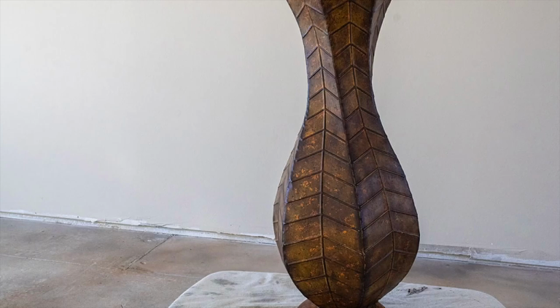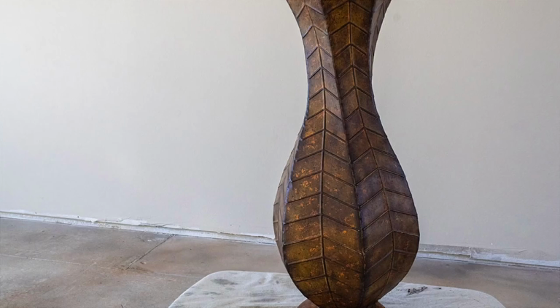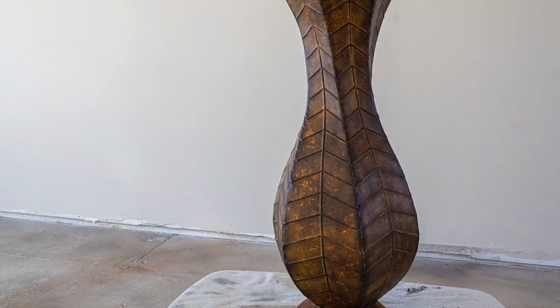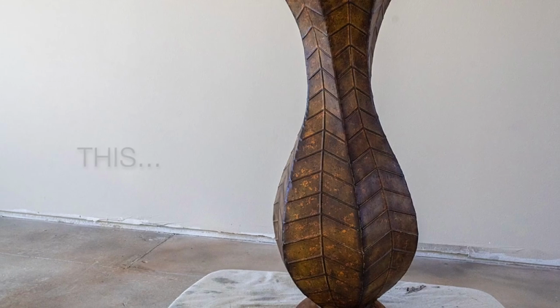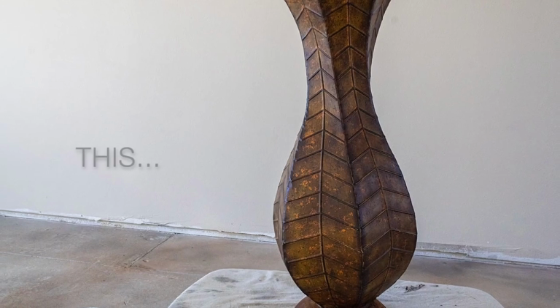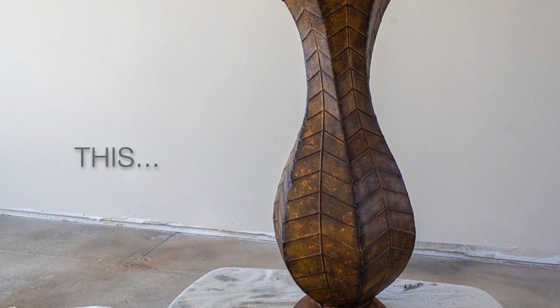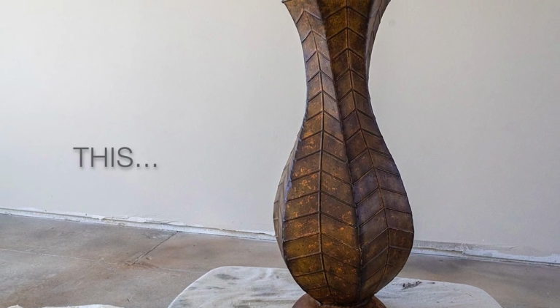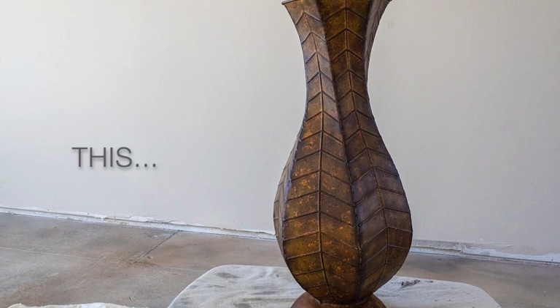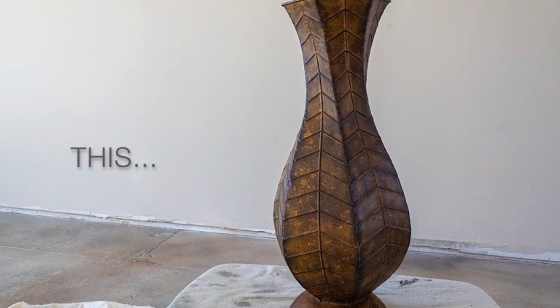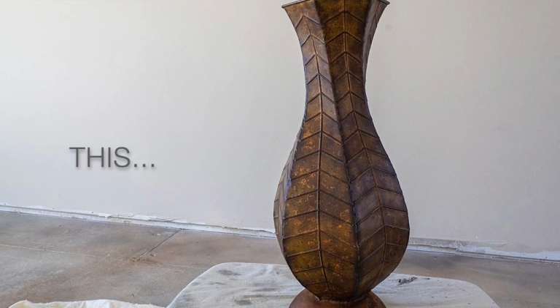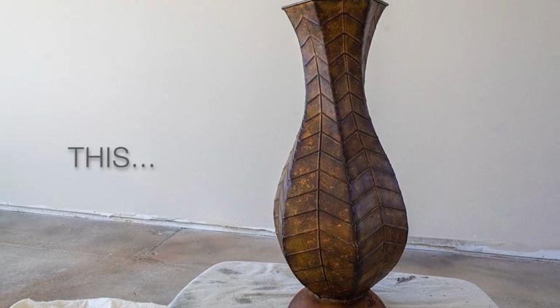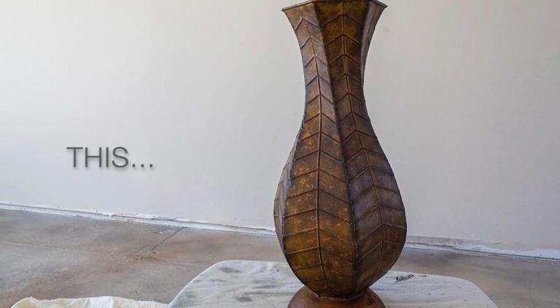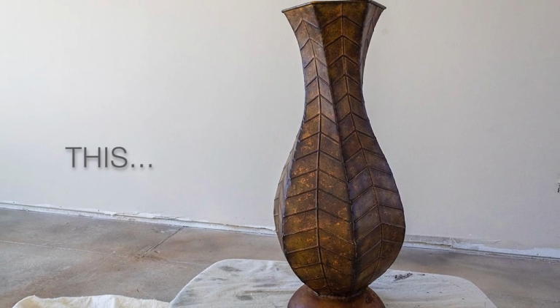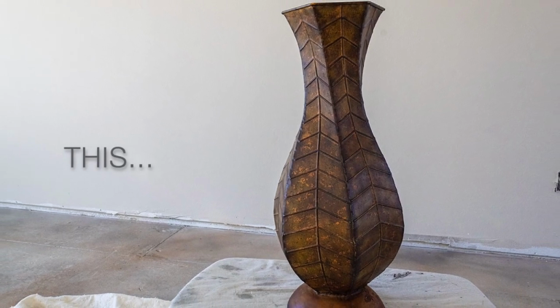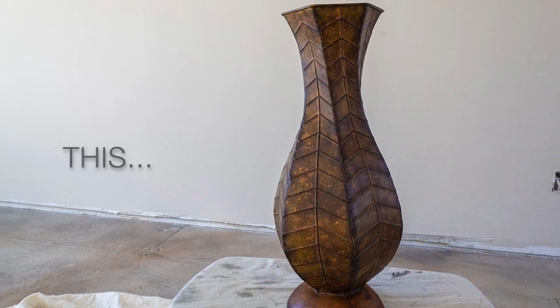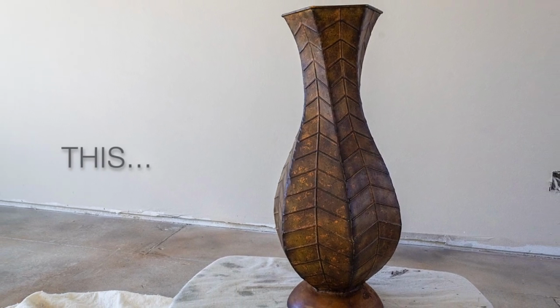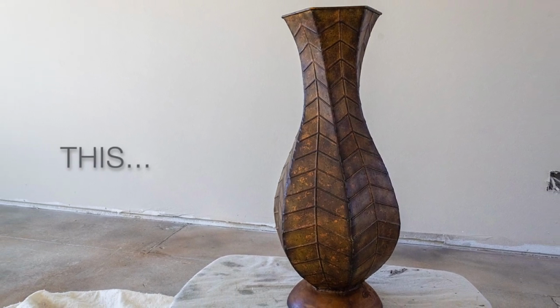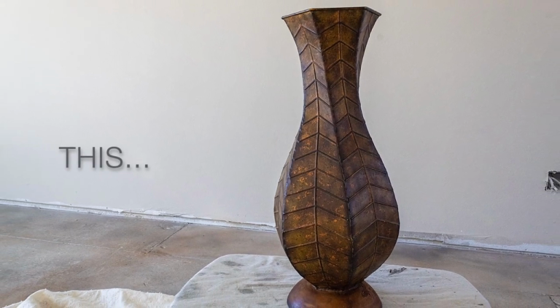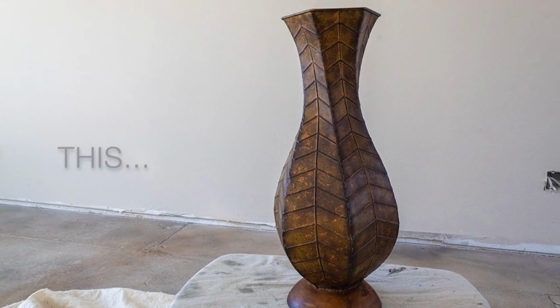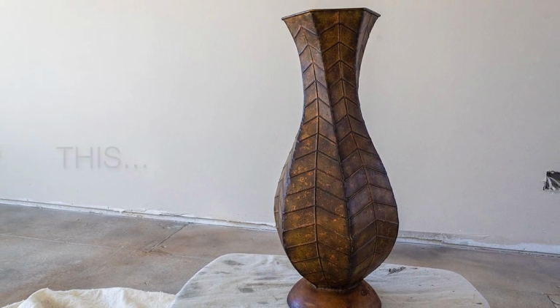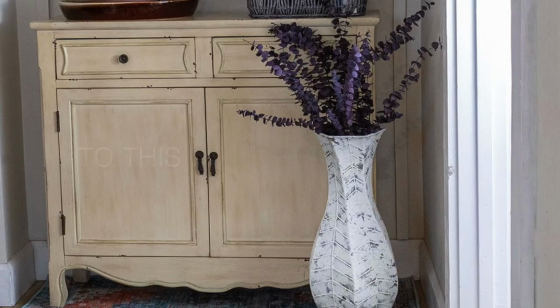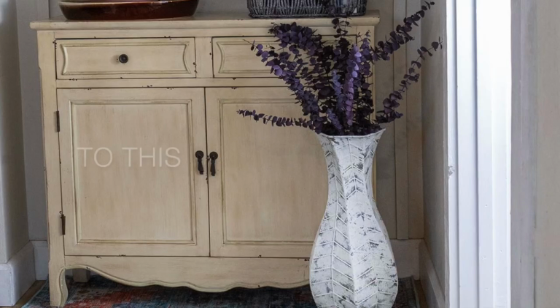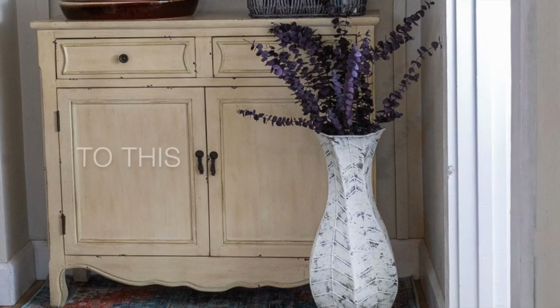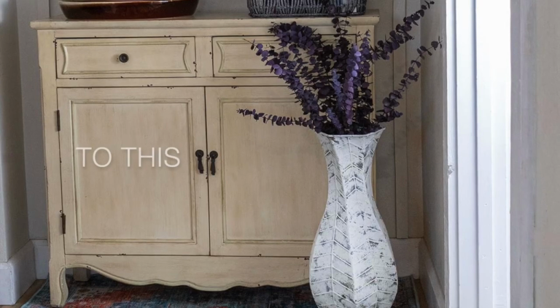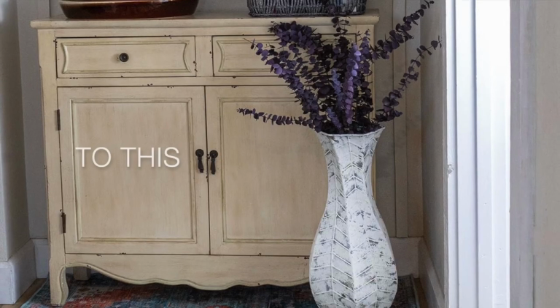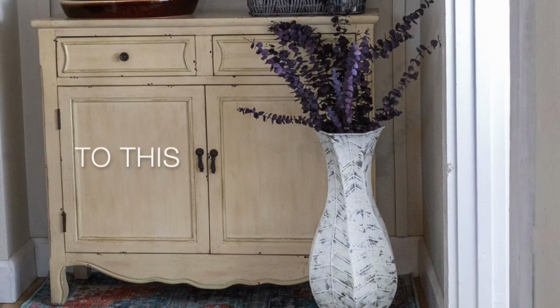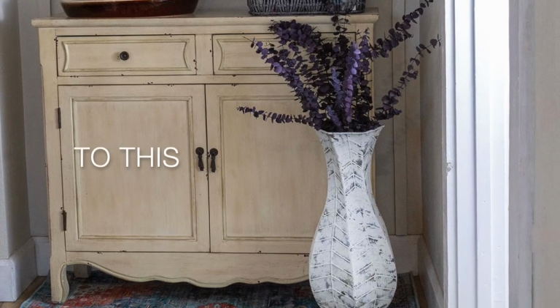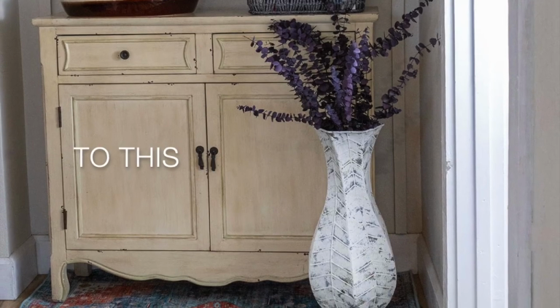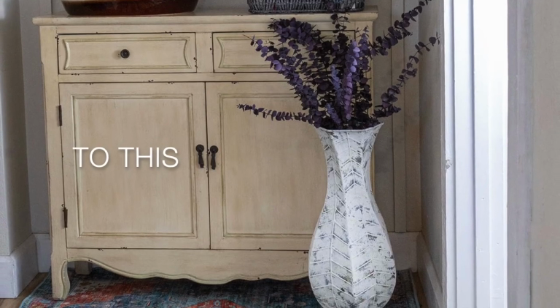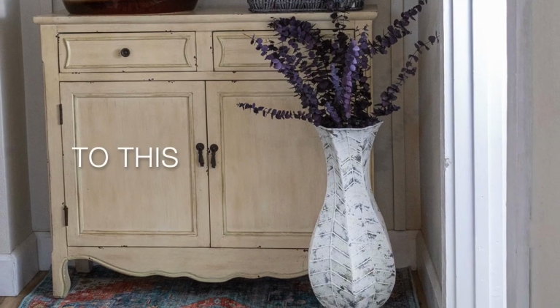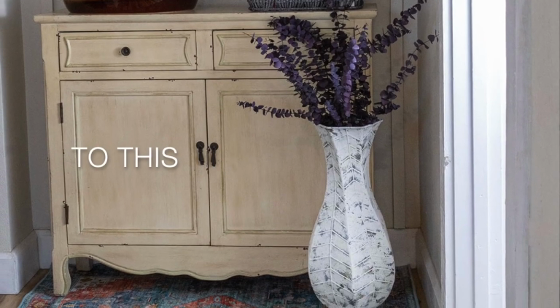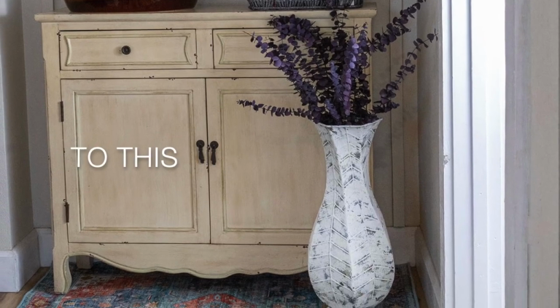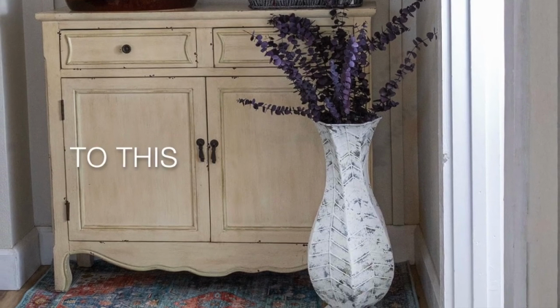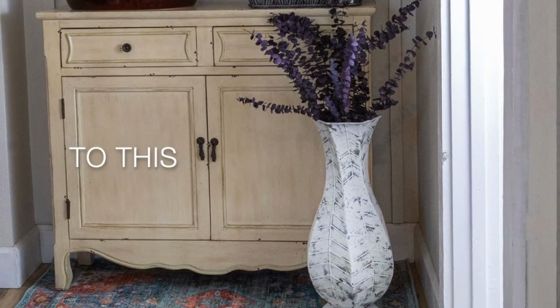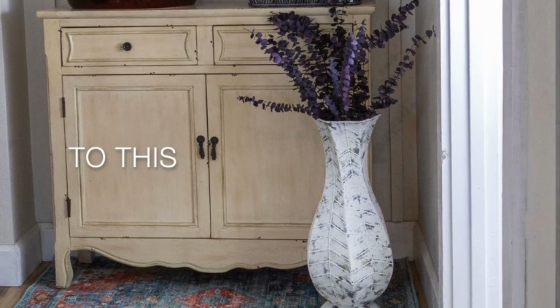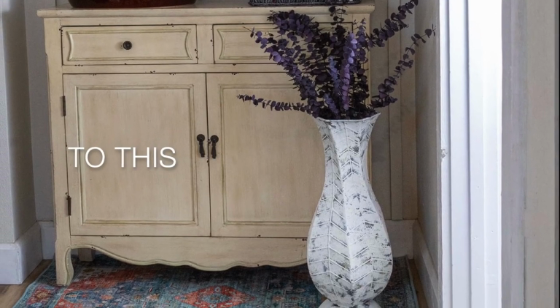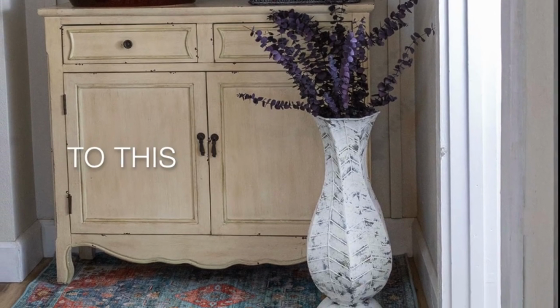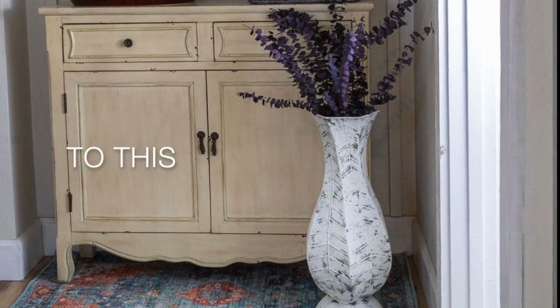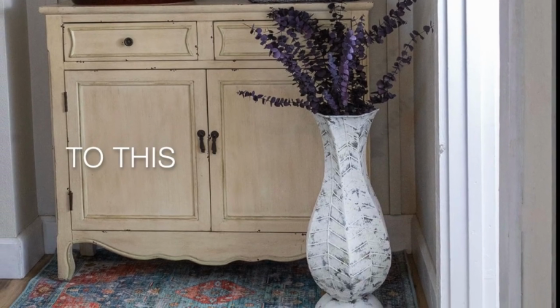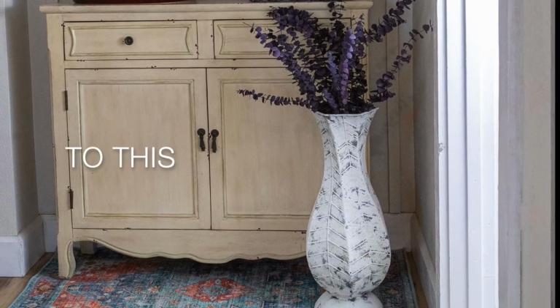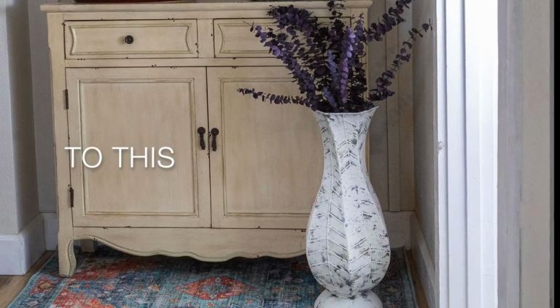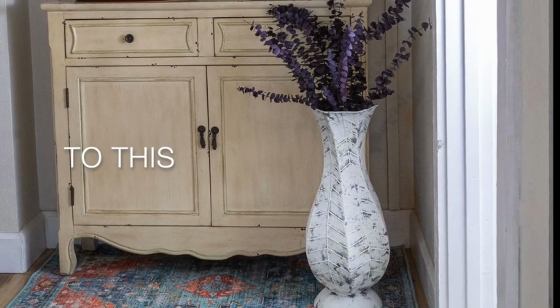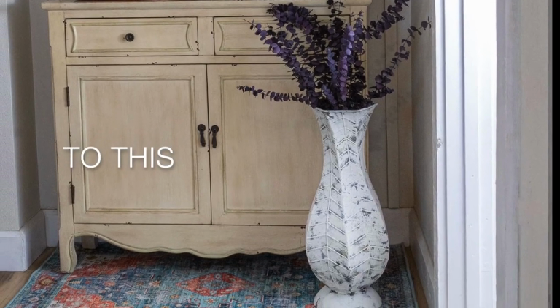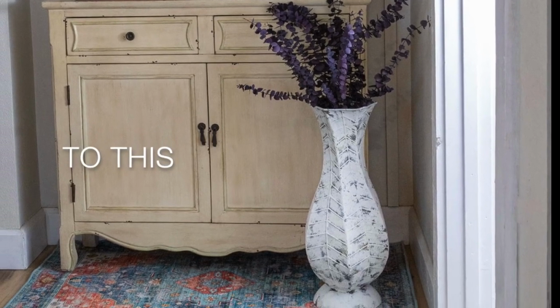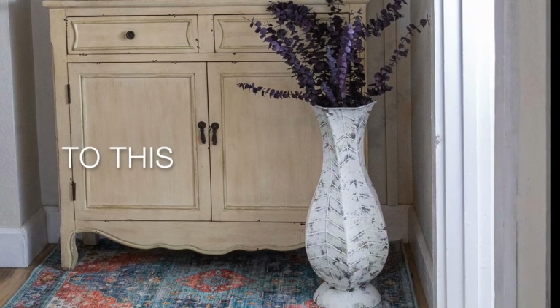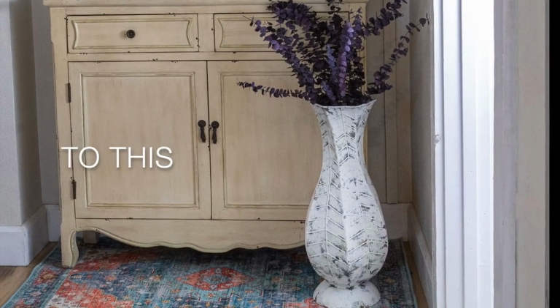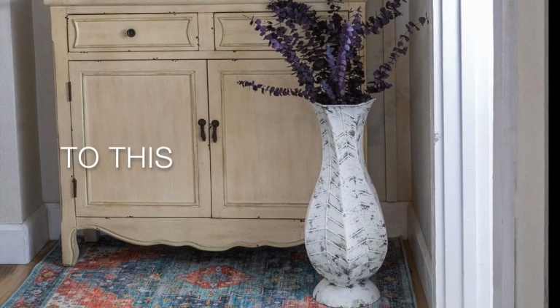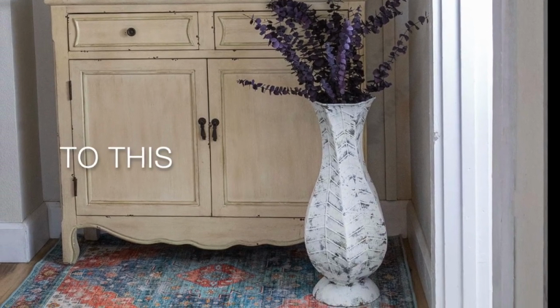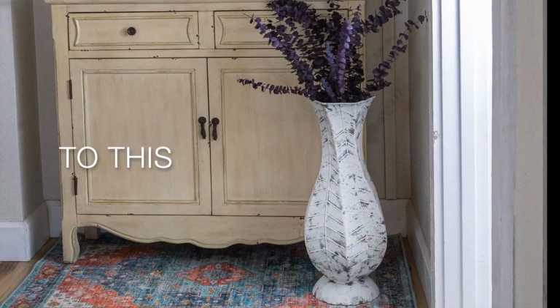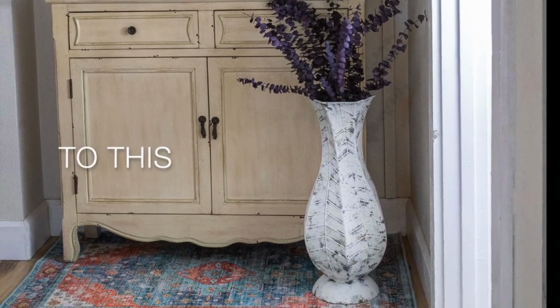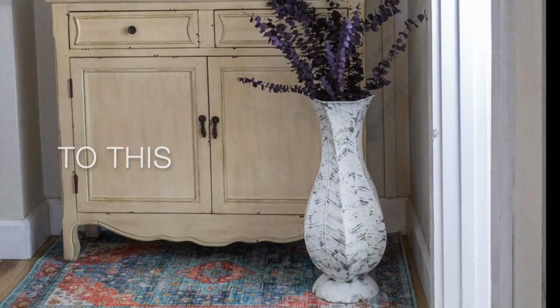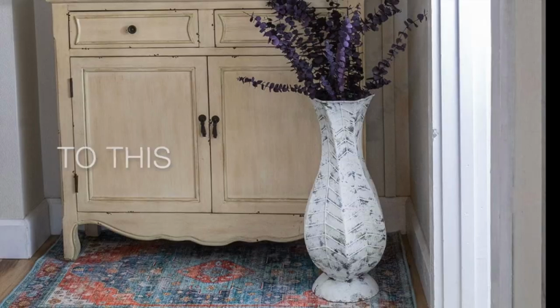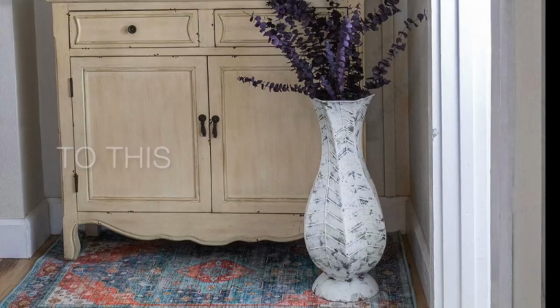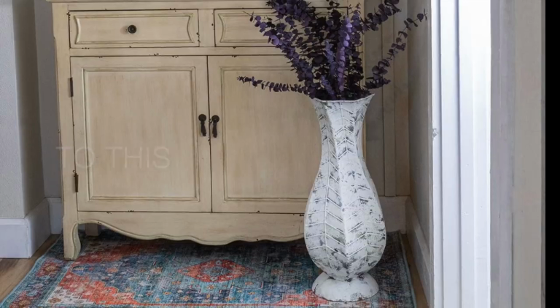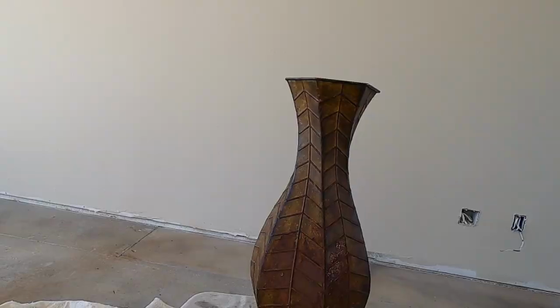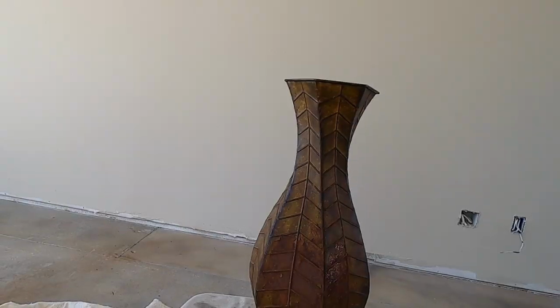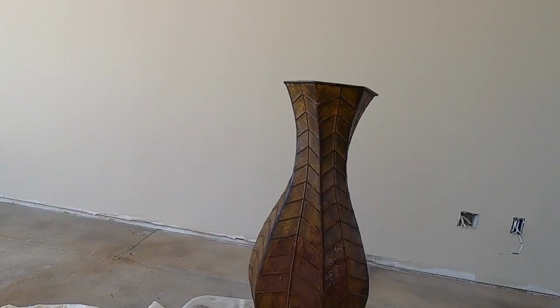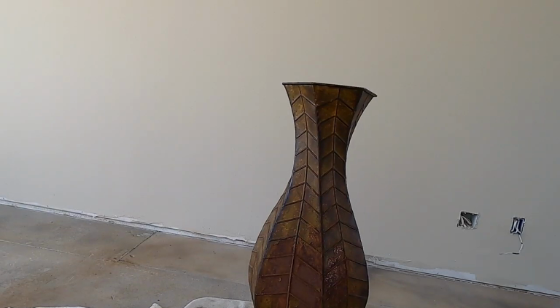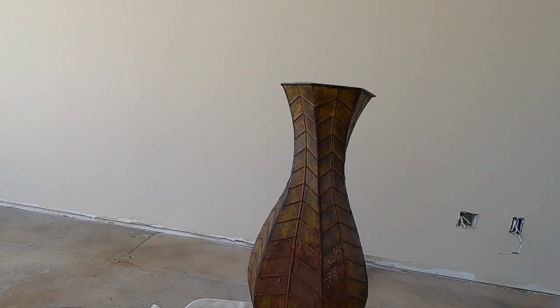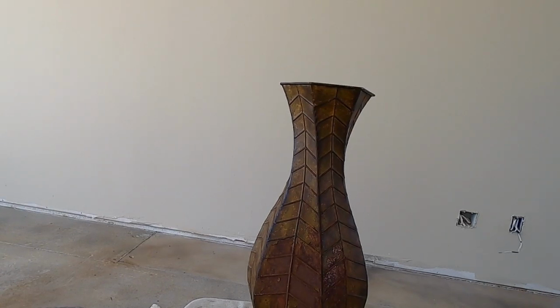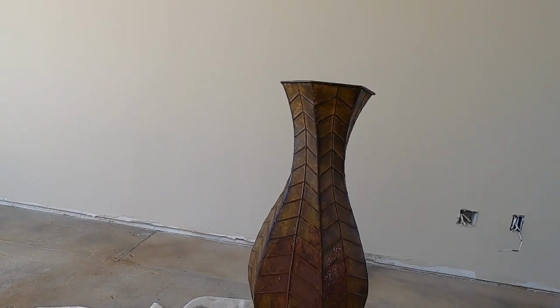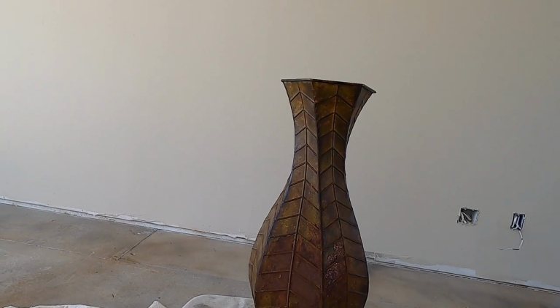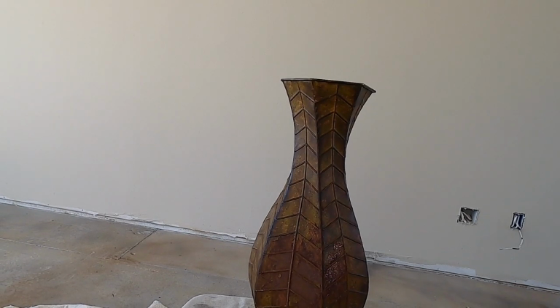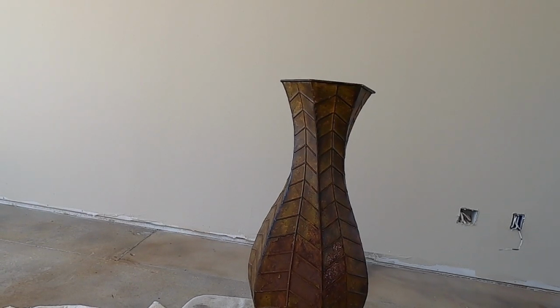Today we're transforming this thrift store base into this aged stone beauty. Hello guys.